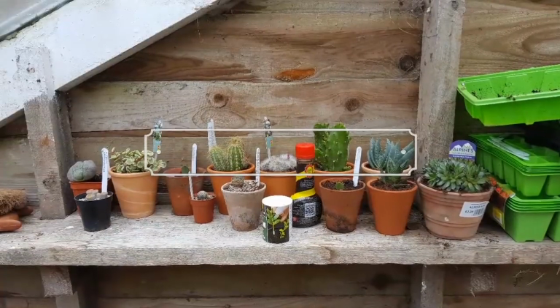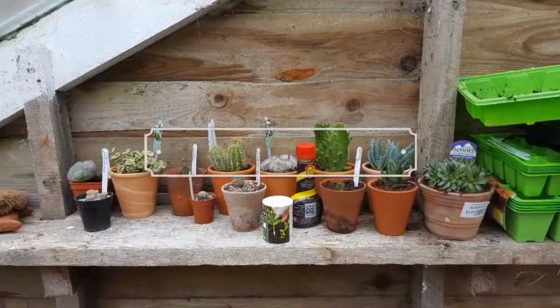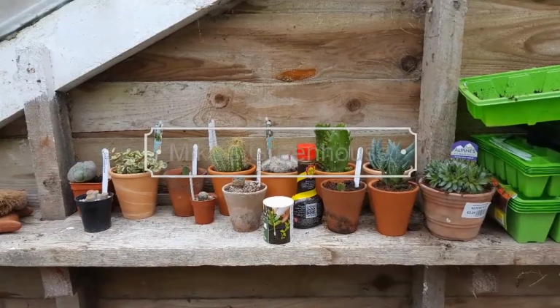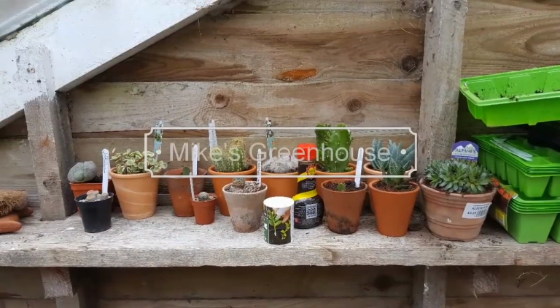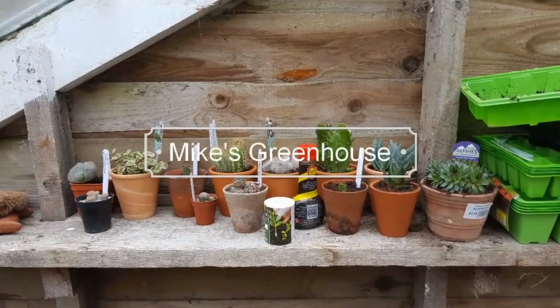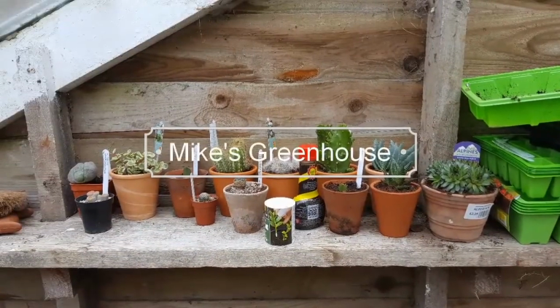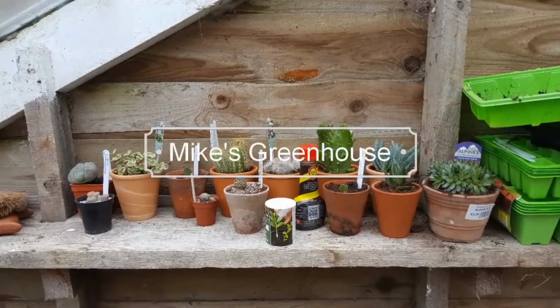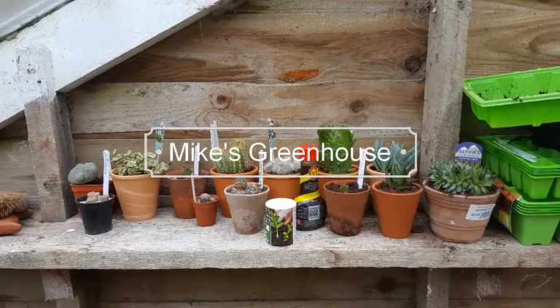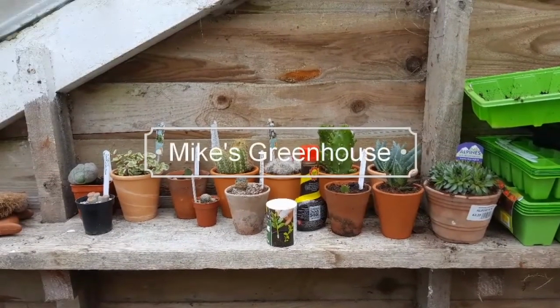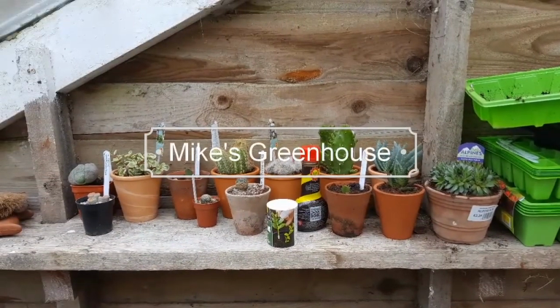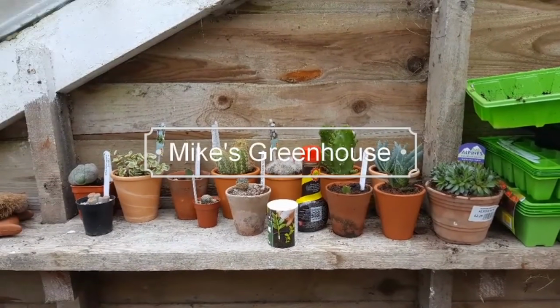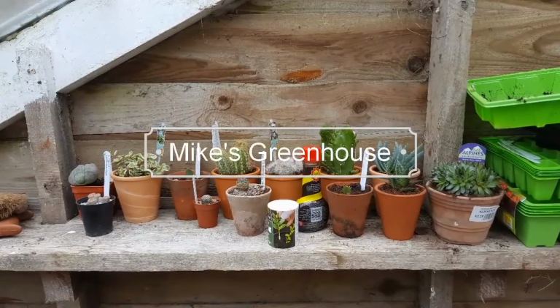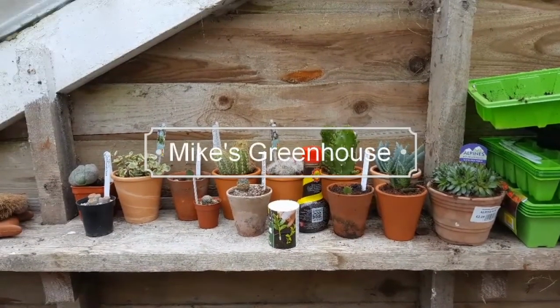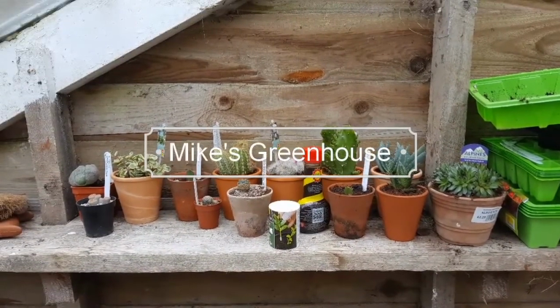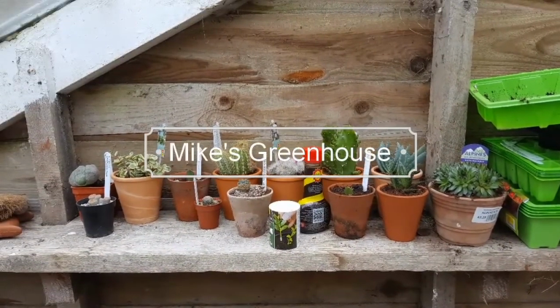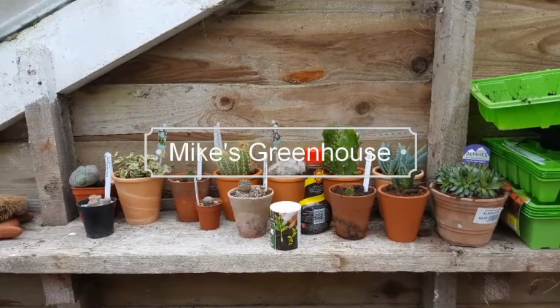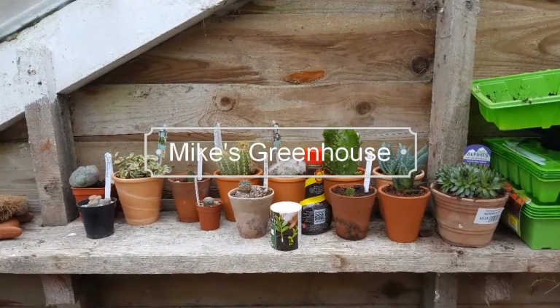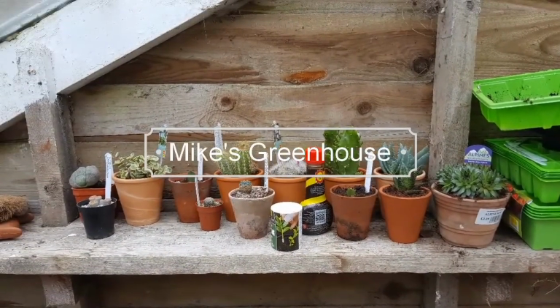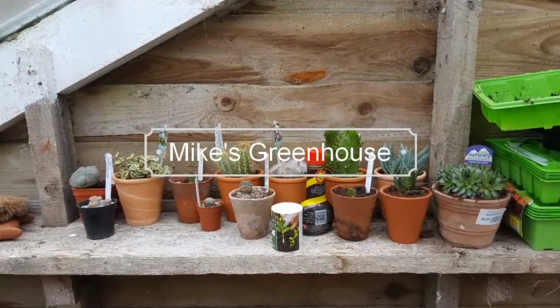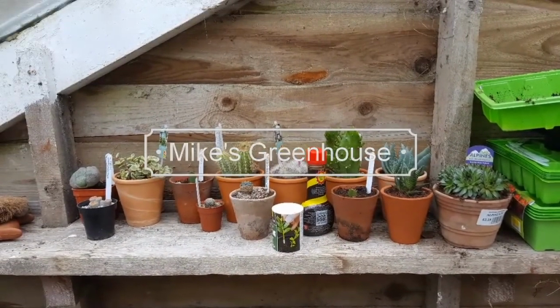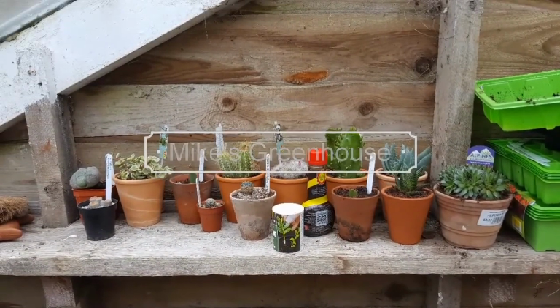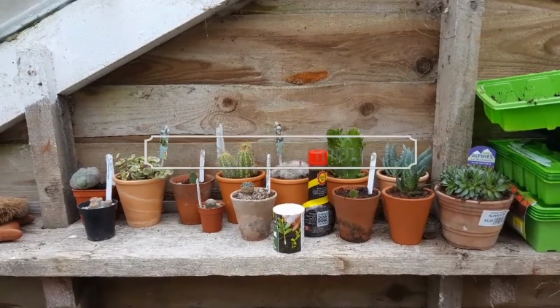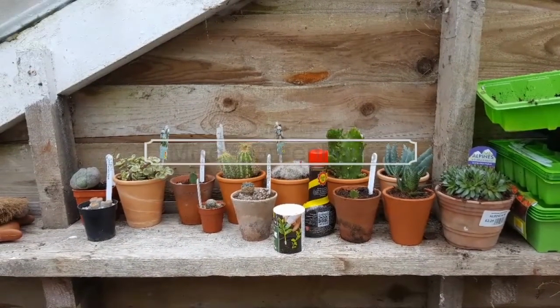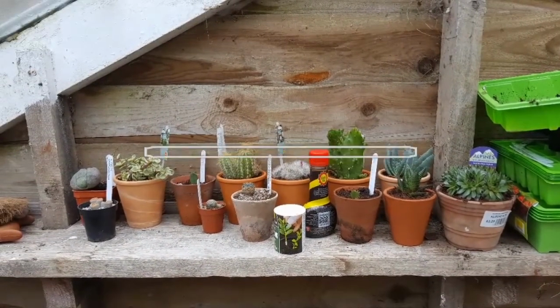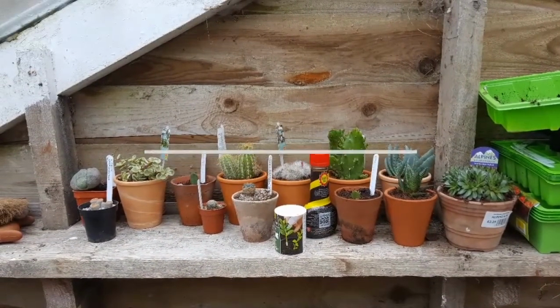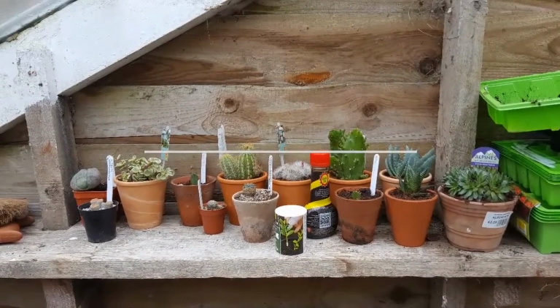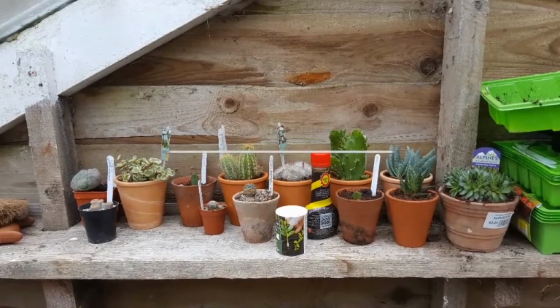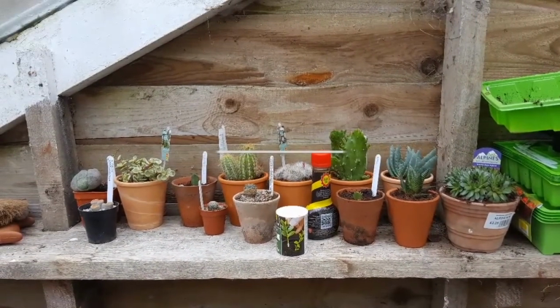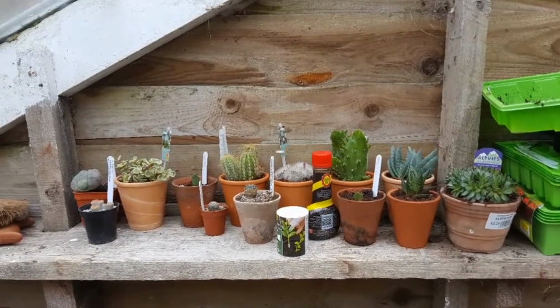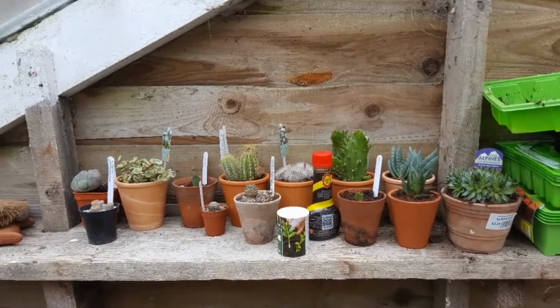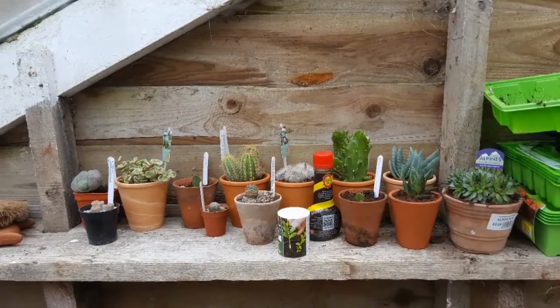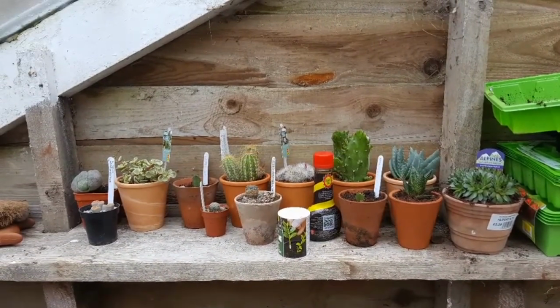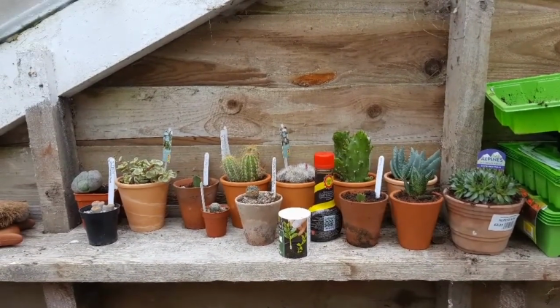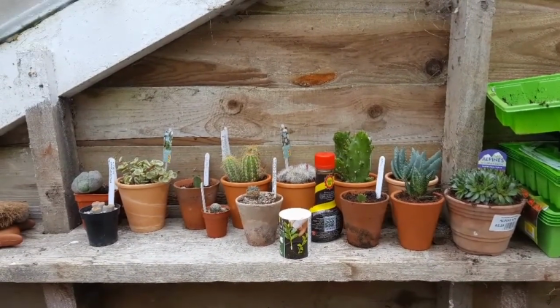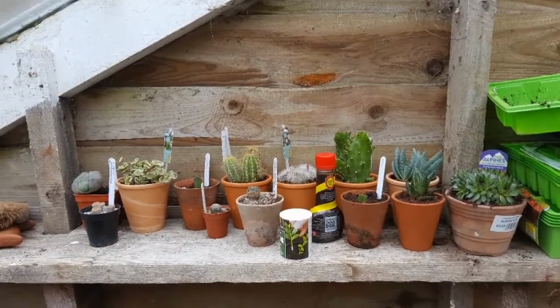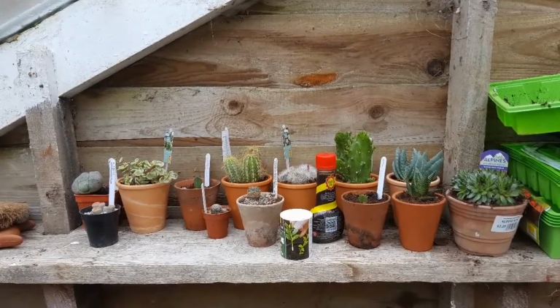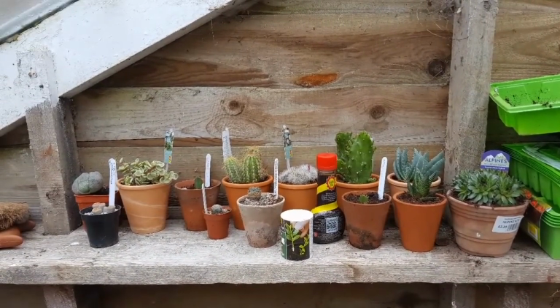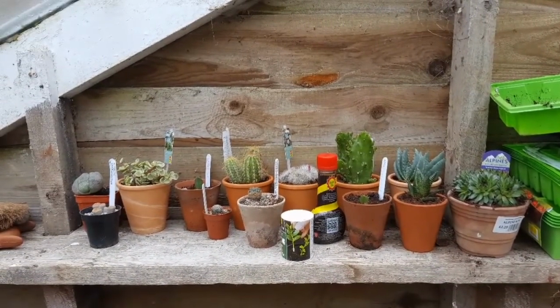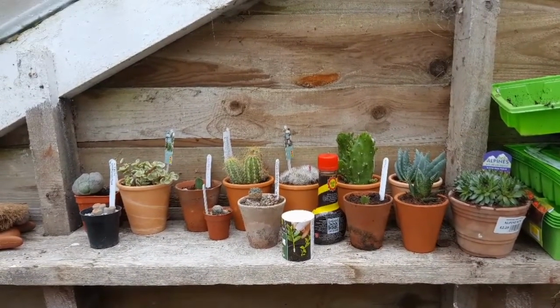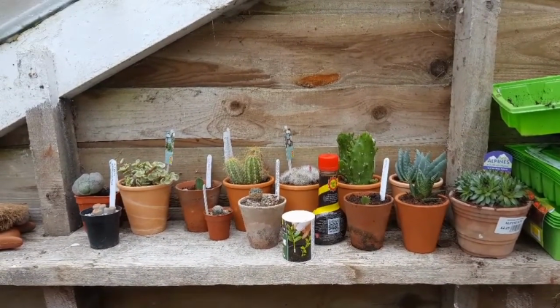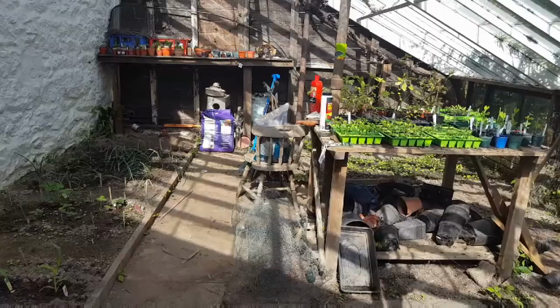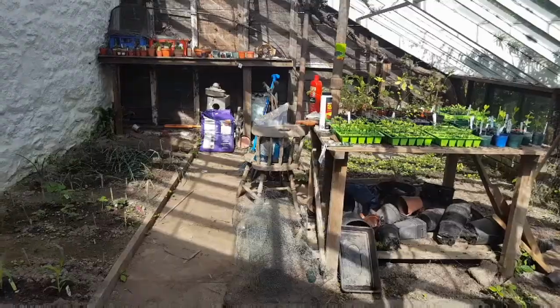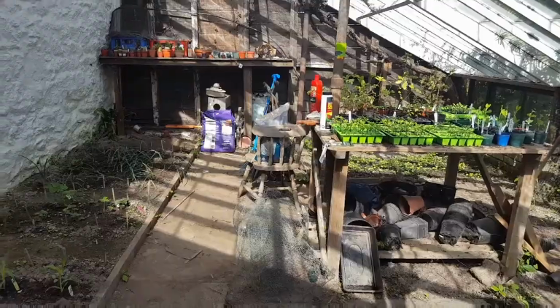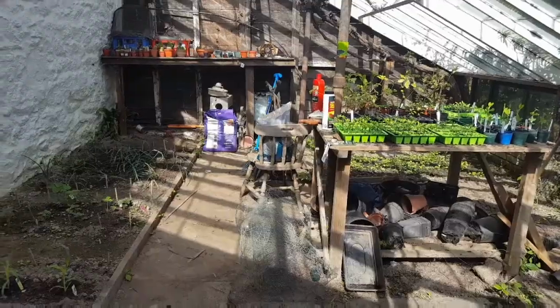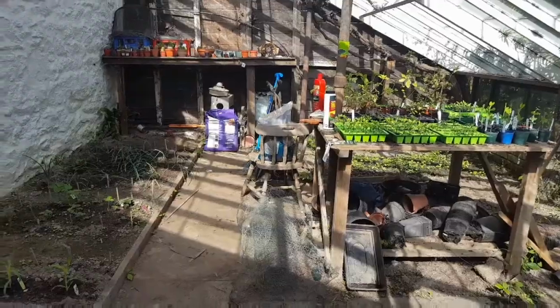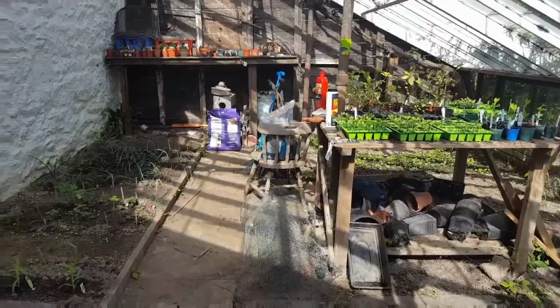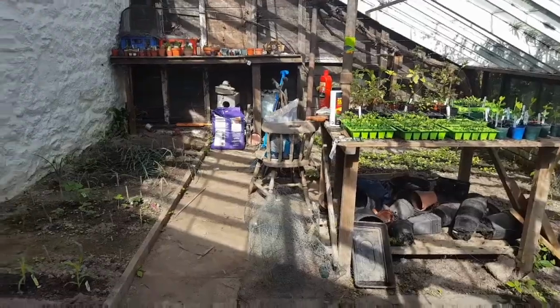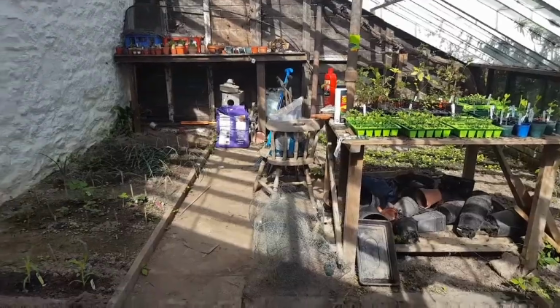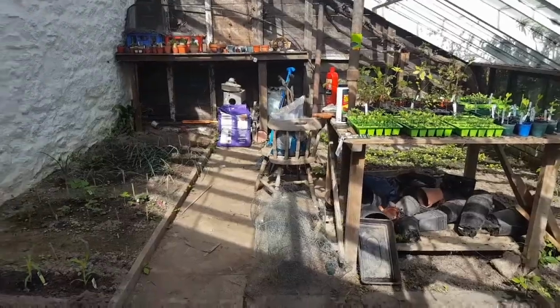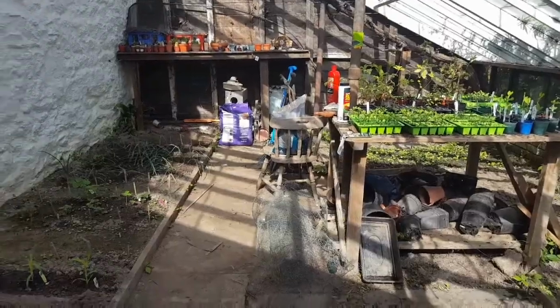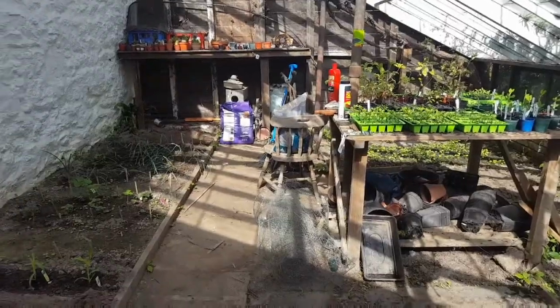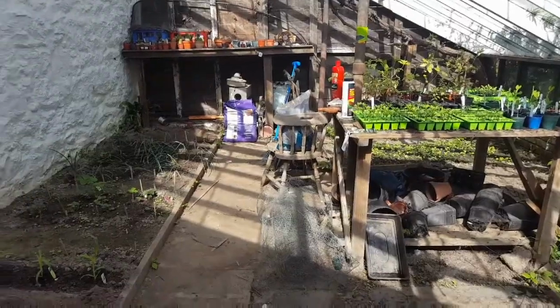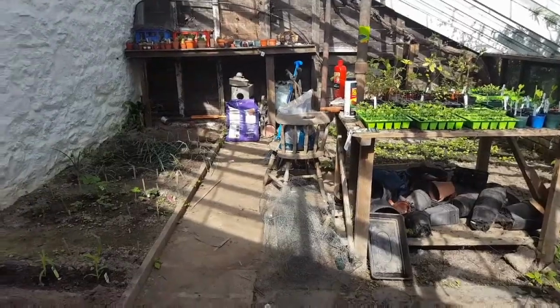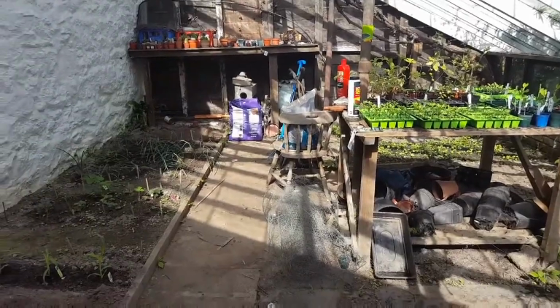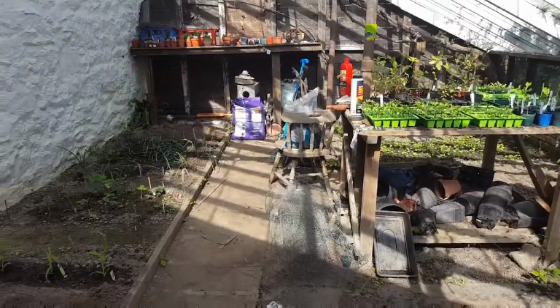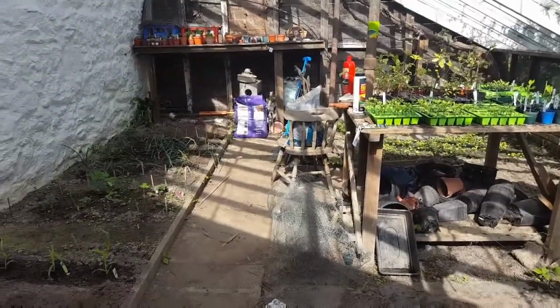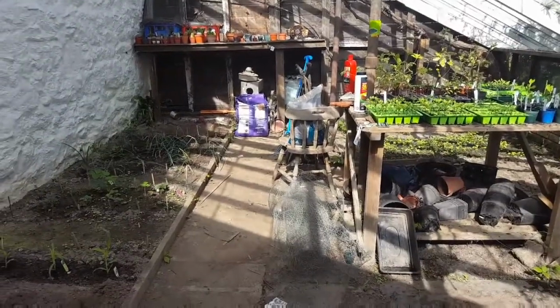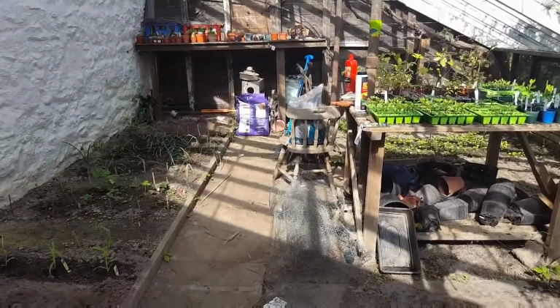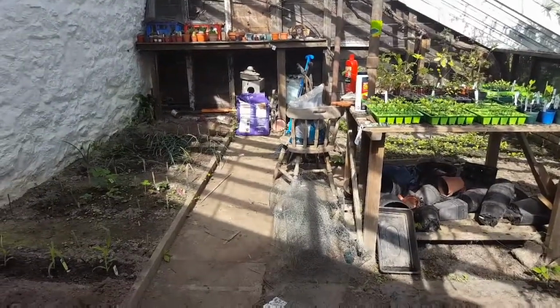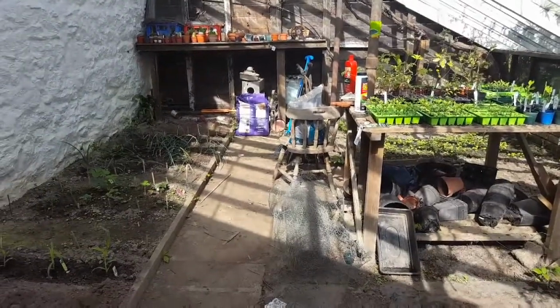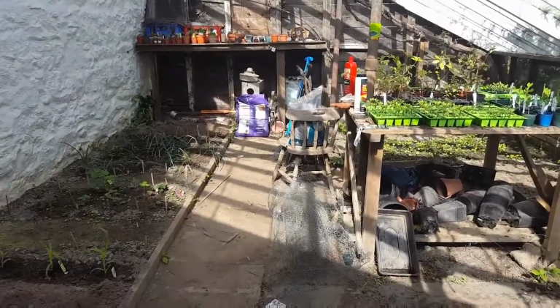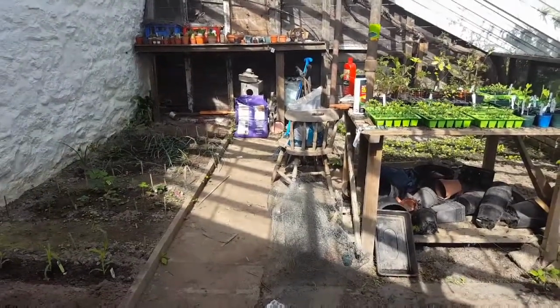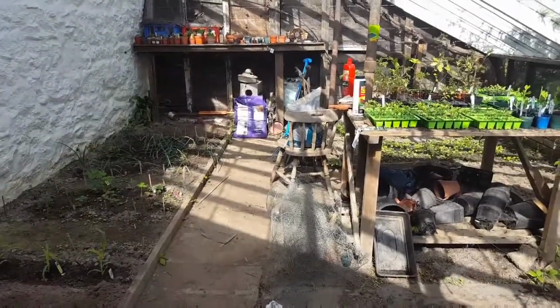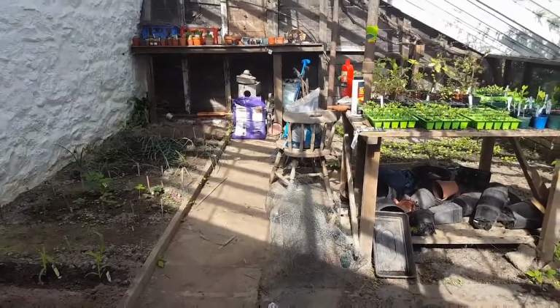Welcome to Mike's Greenhouse. There's quite a lot to do, so let's get going.